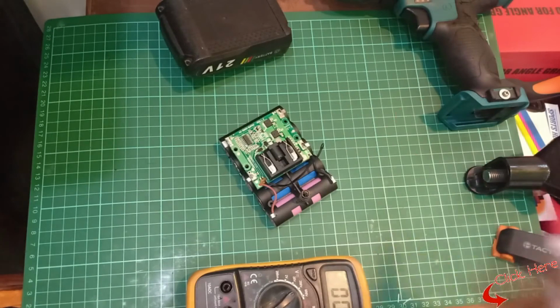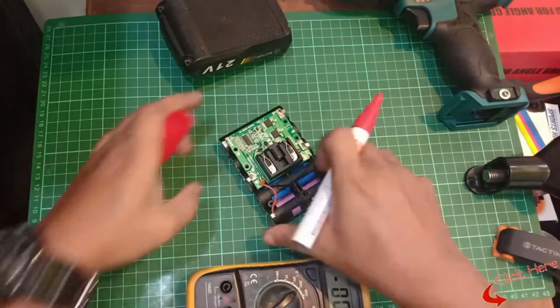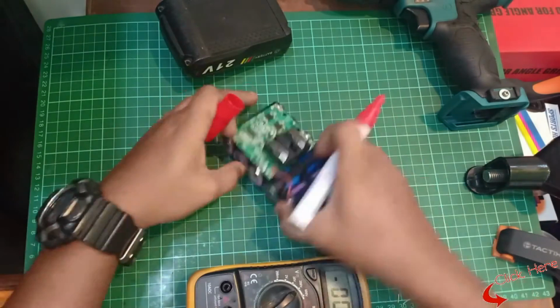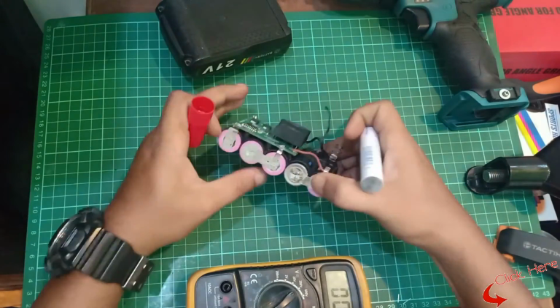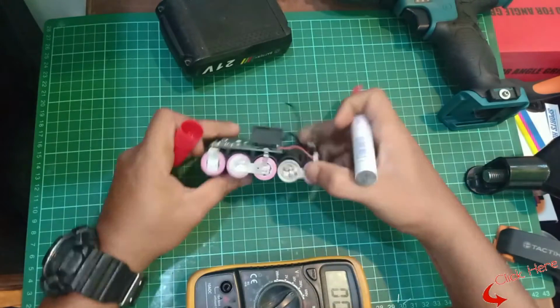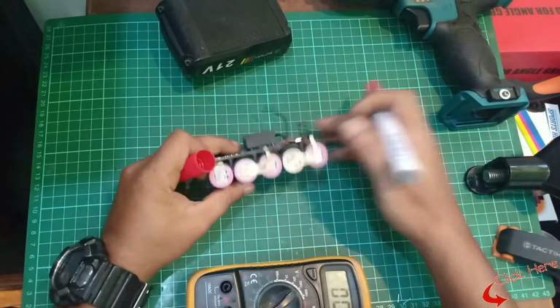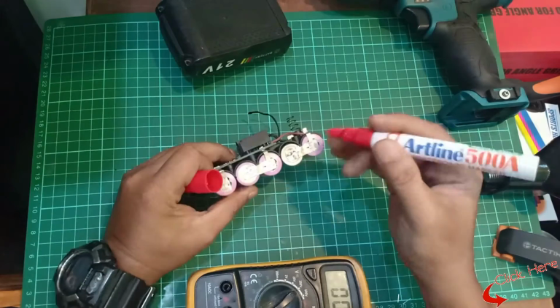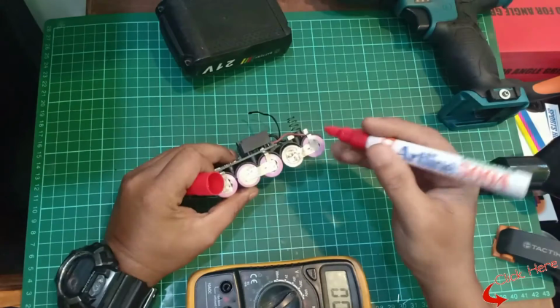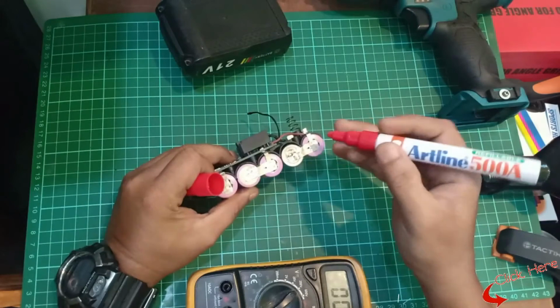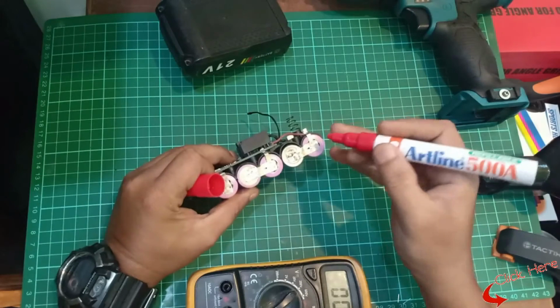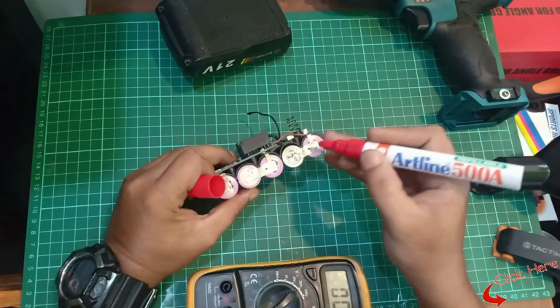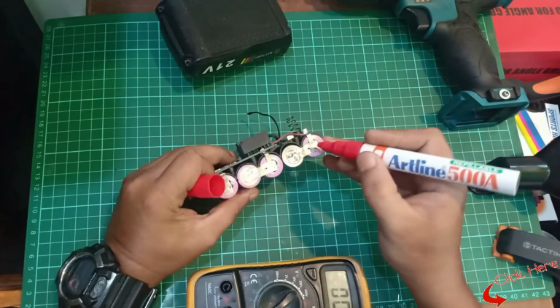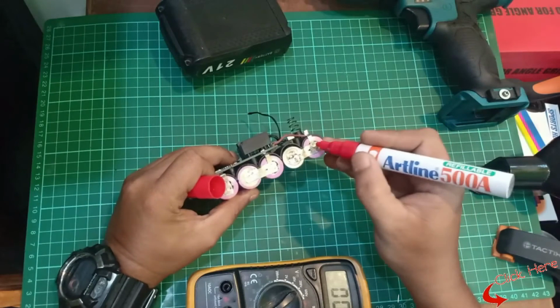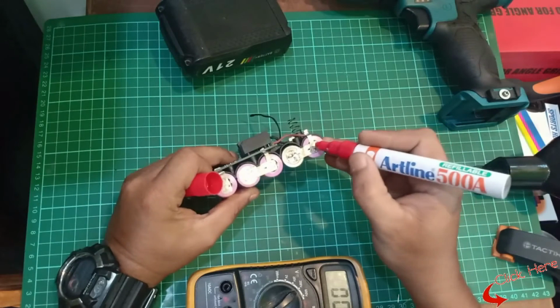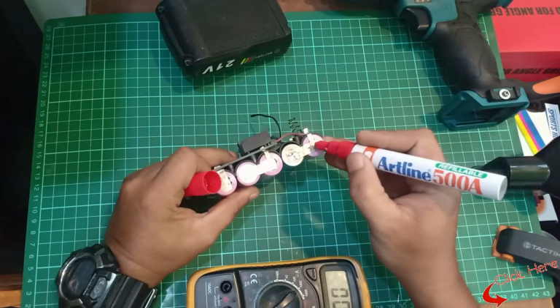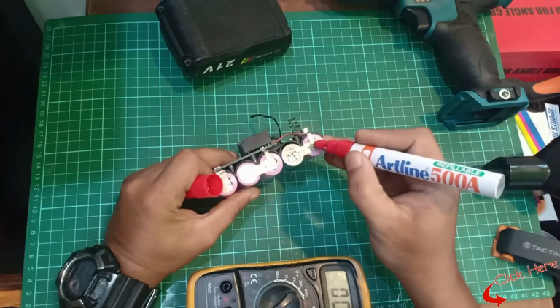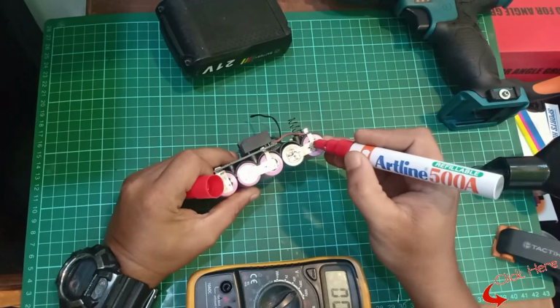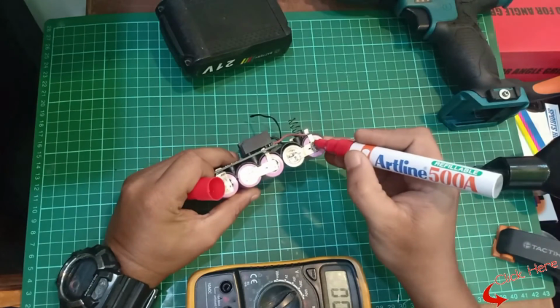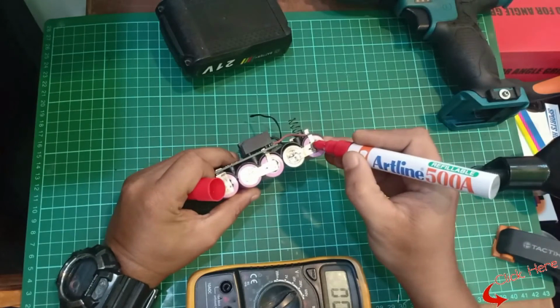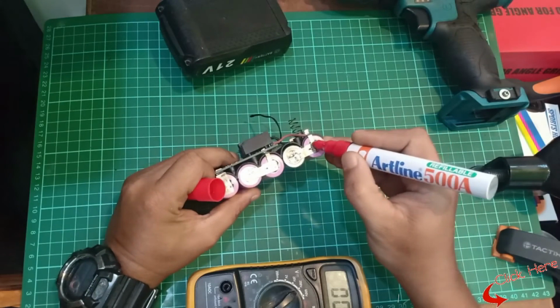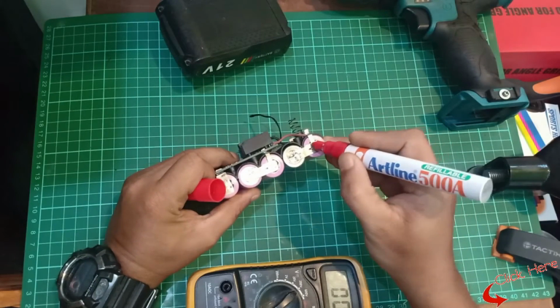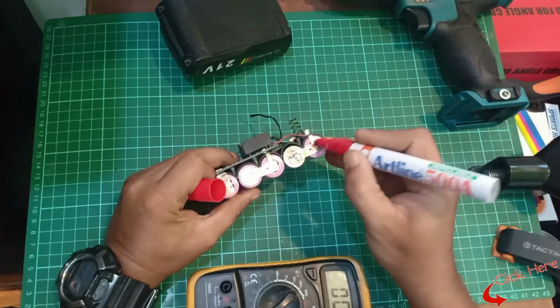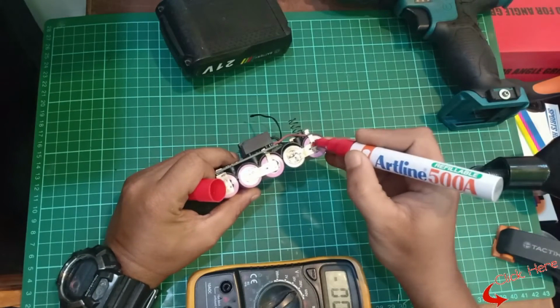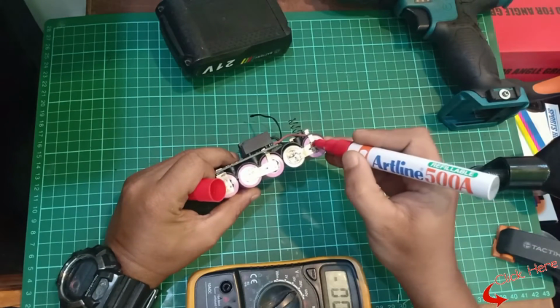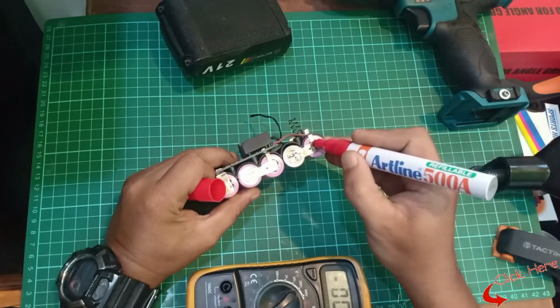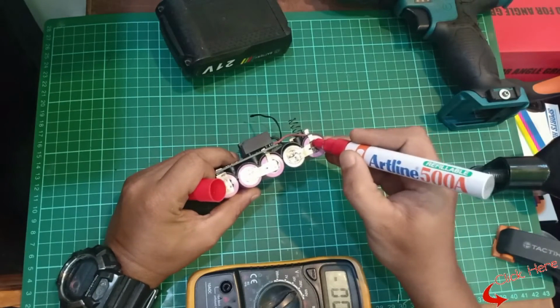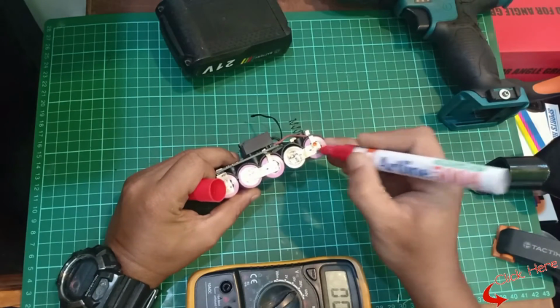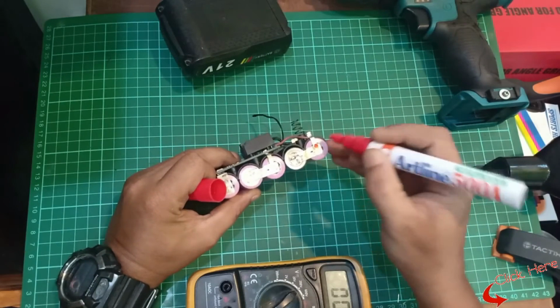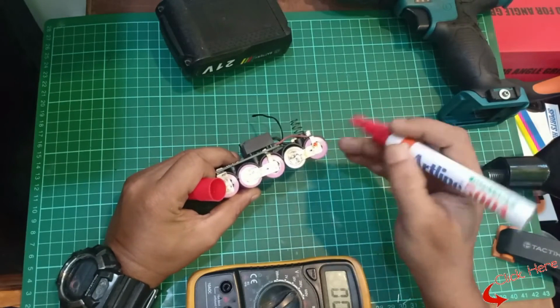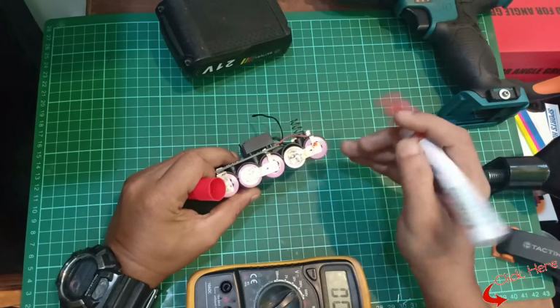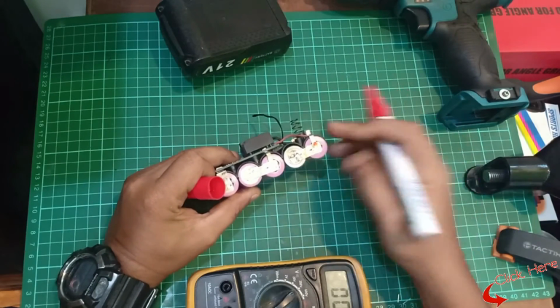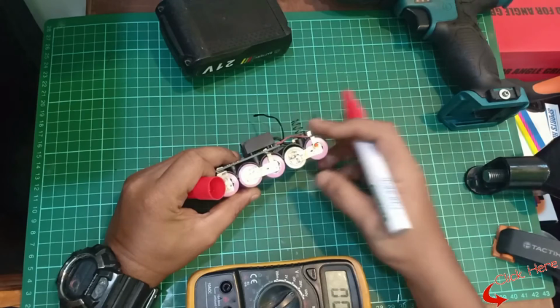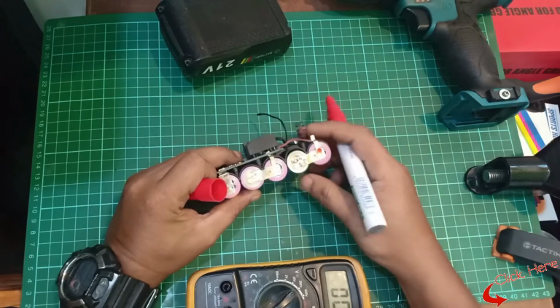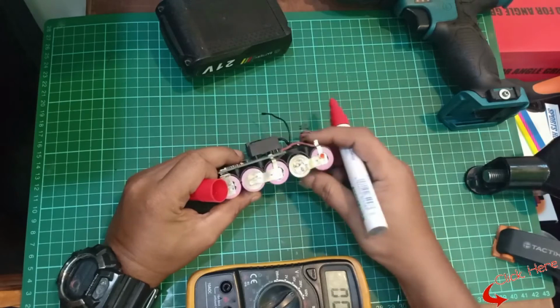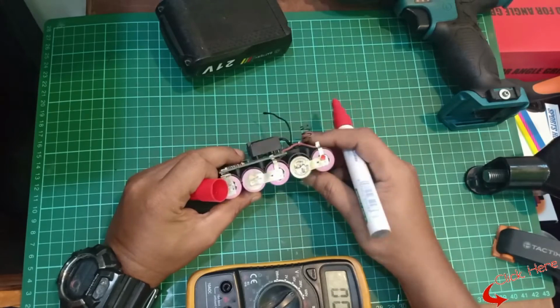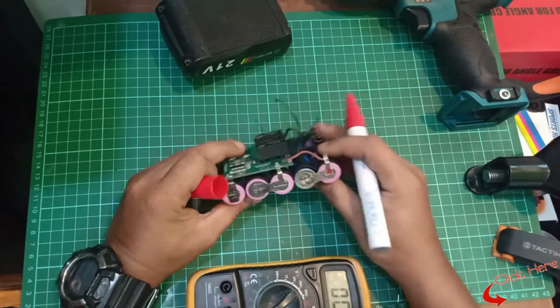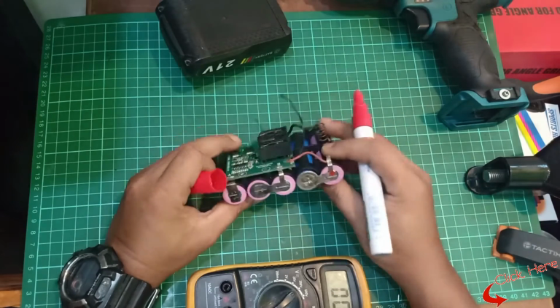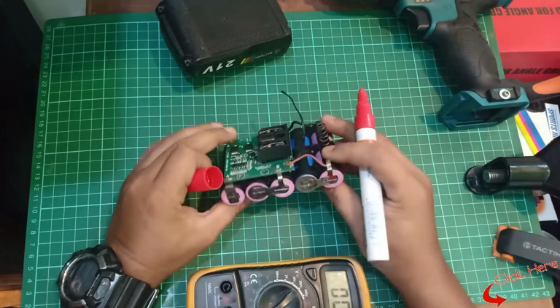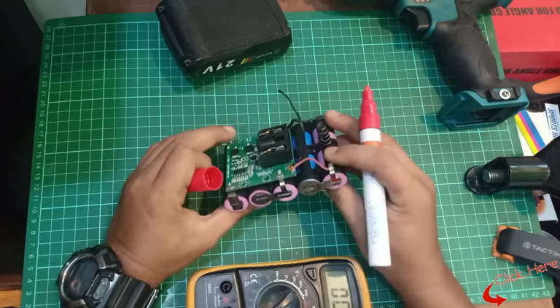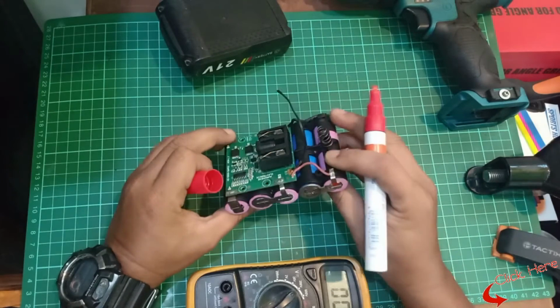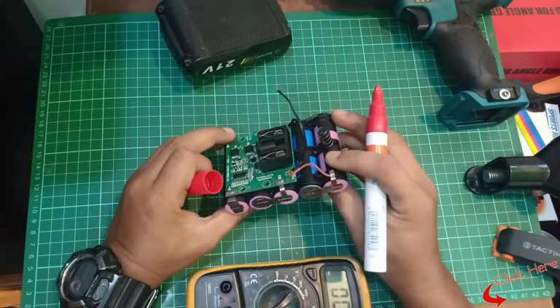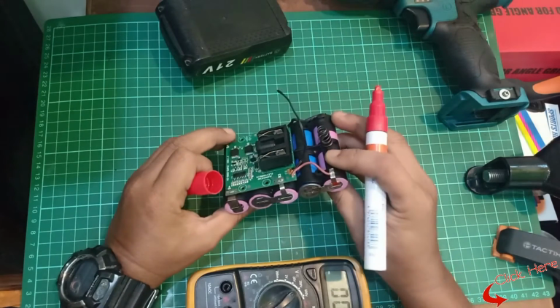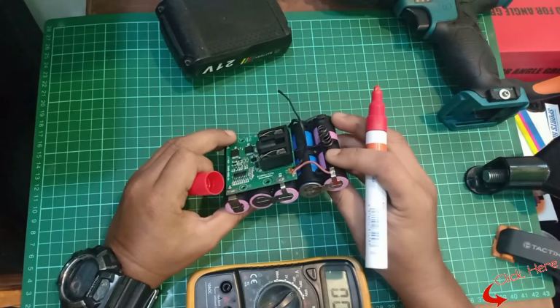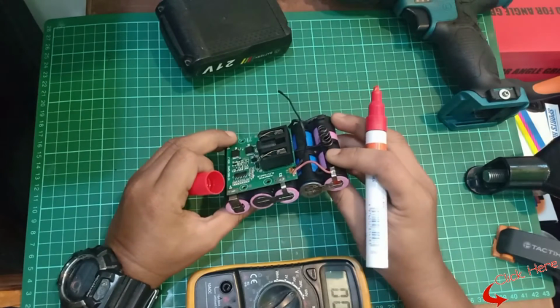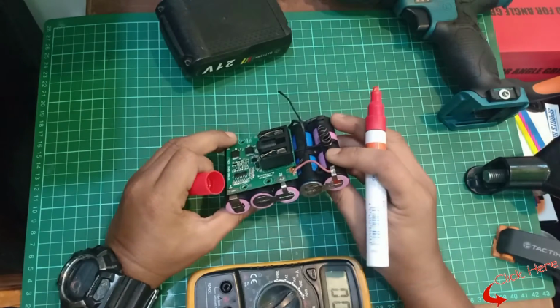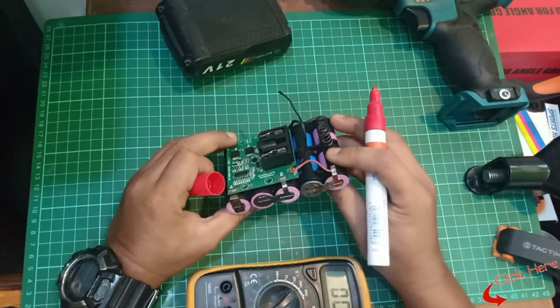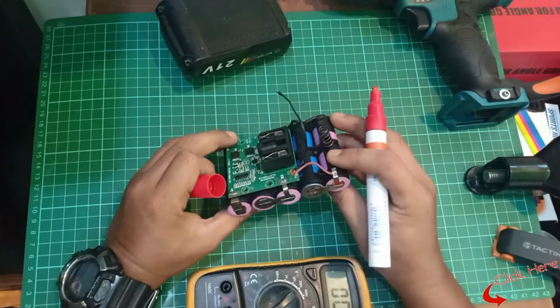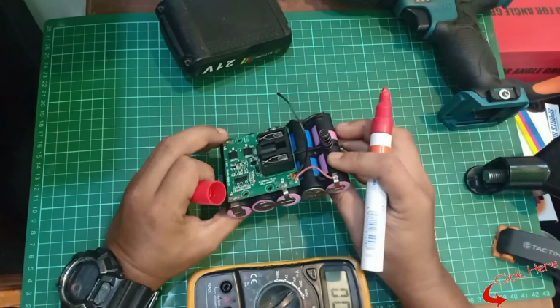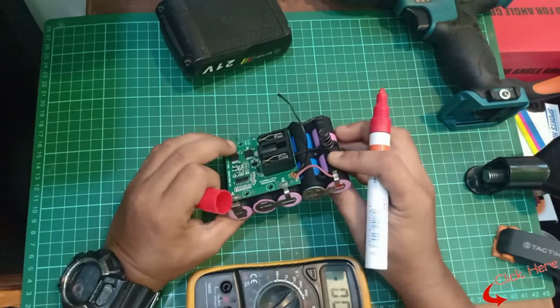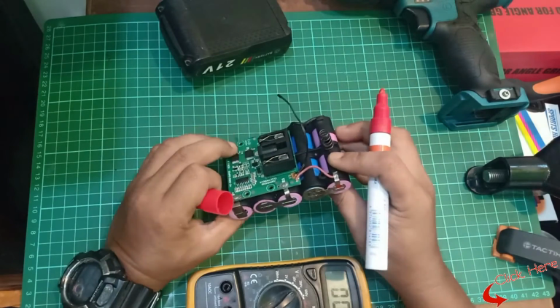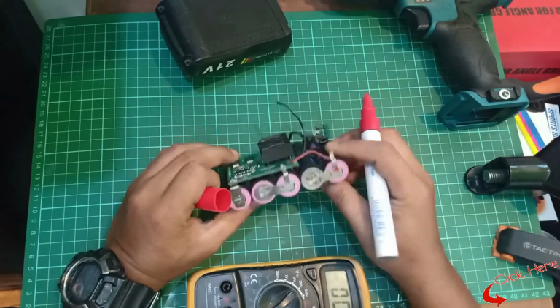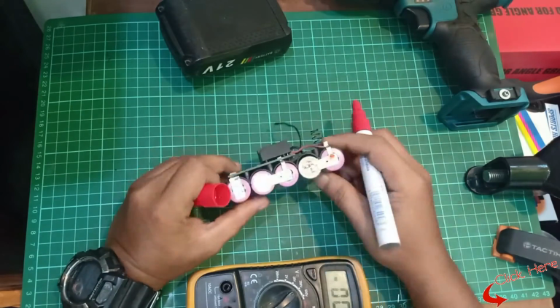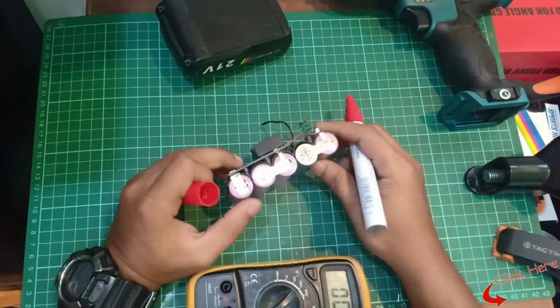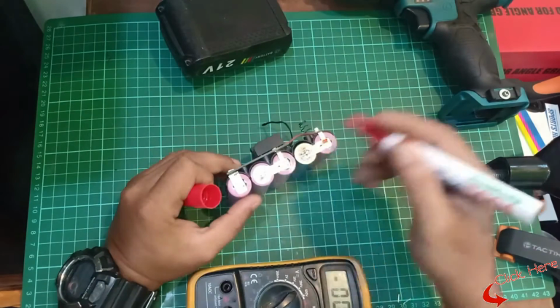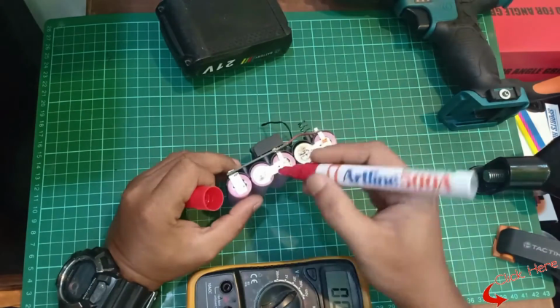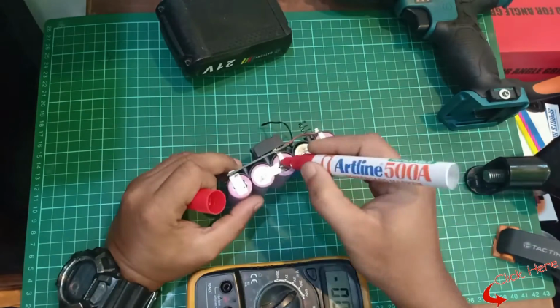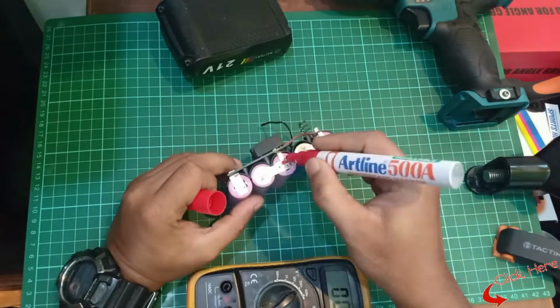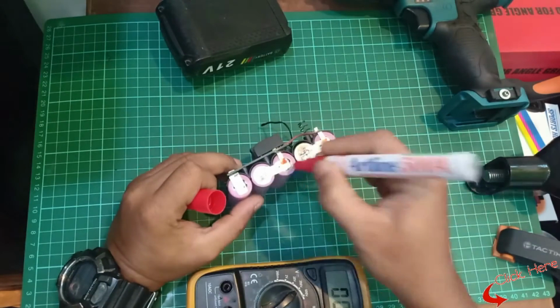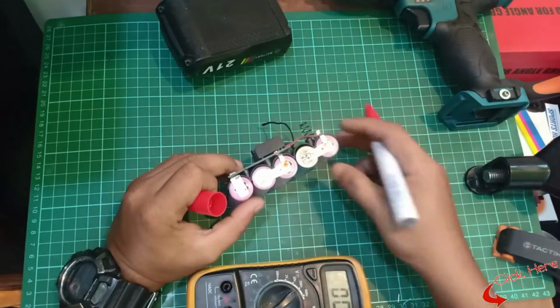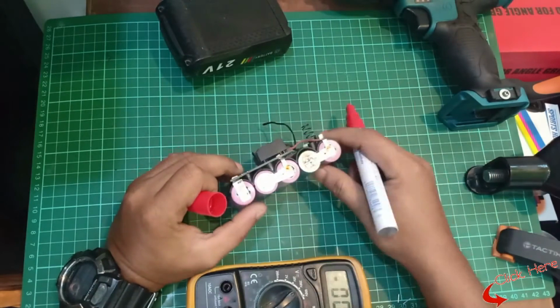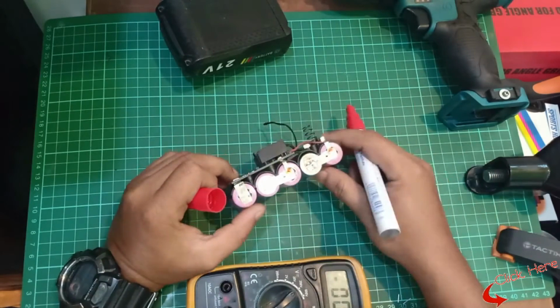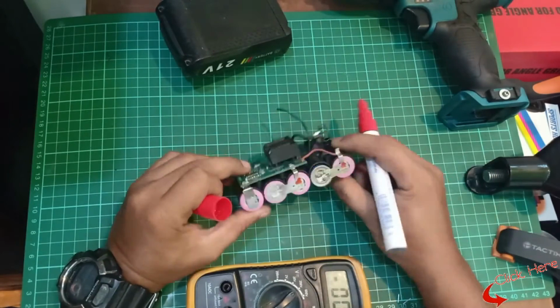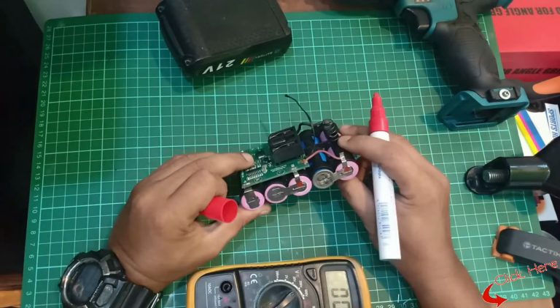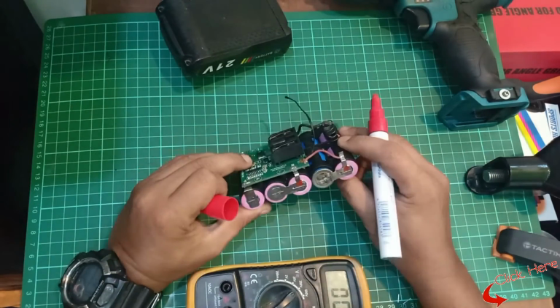Some tips I can give you: remark the battery polarity so you know the positive and negative terminals.